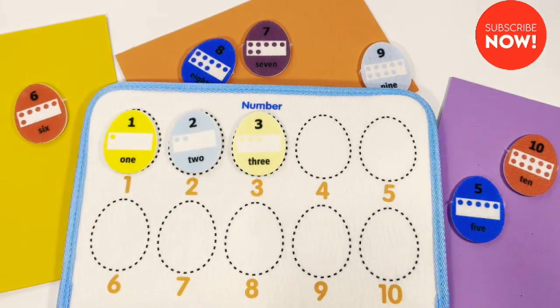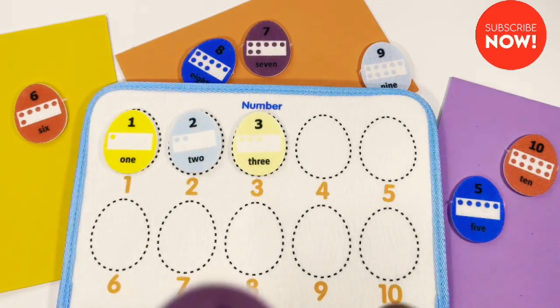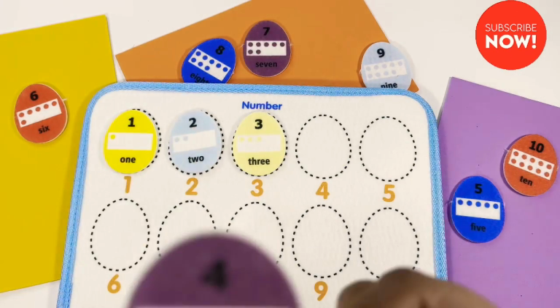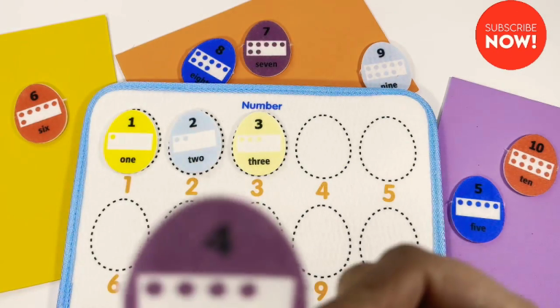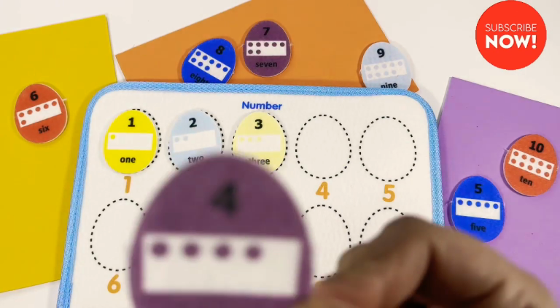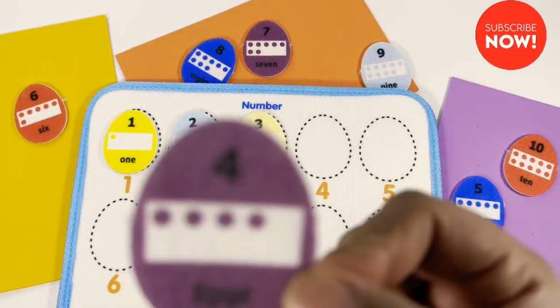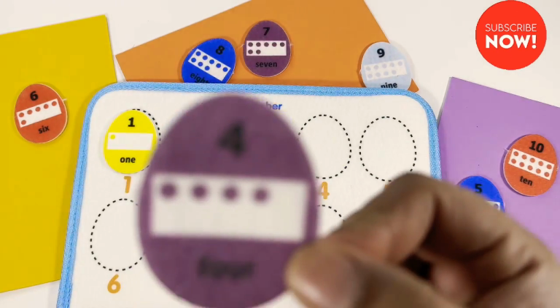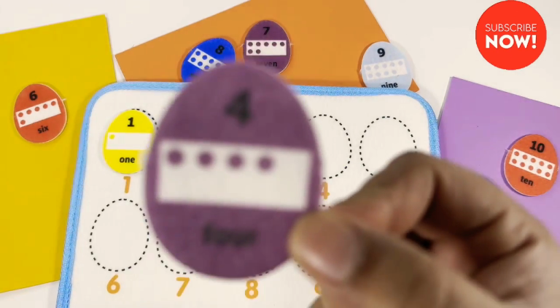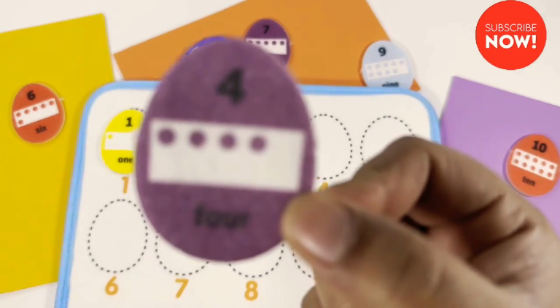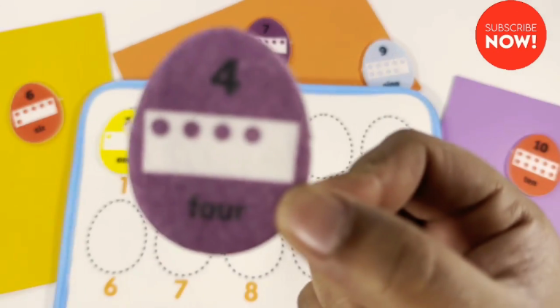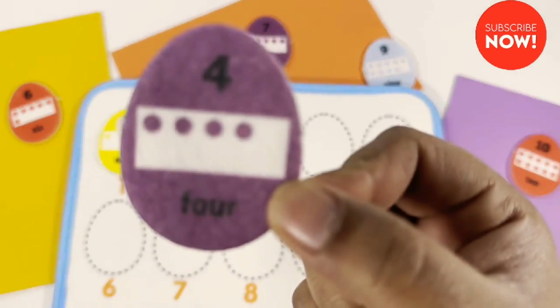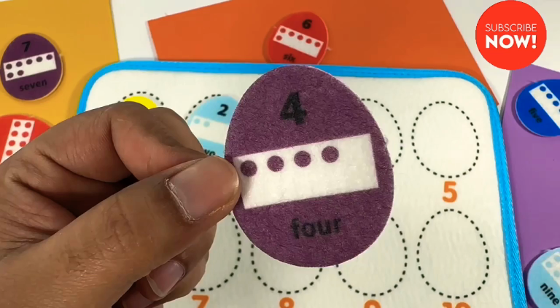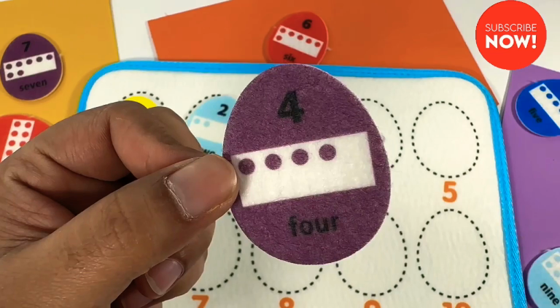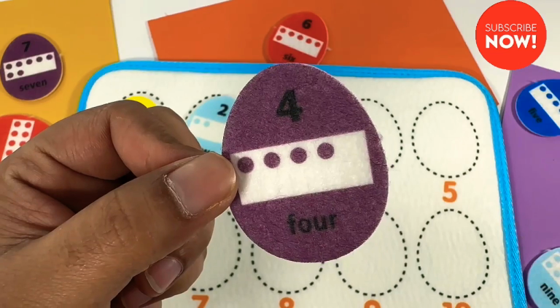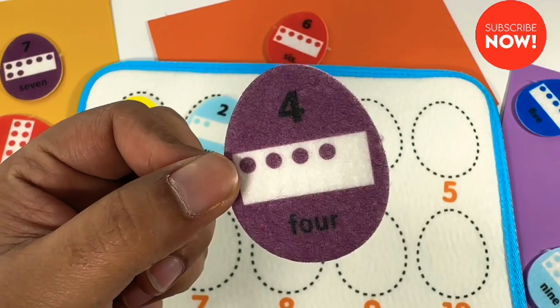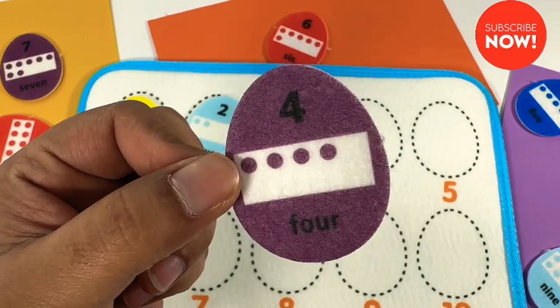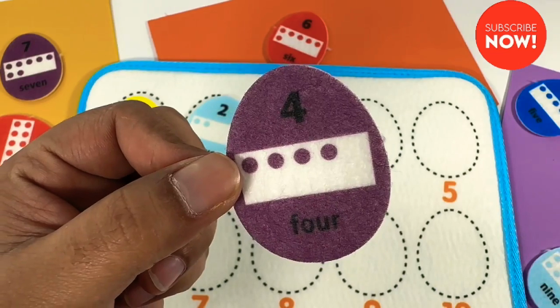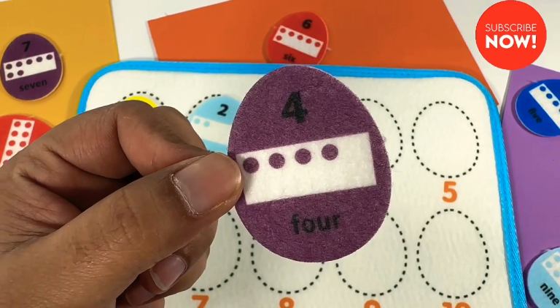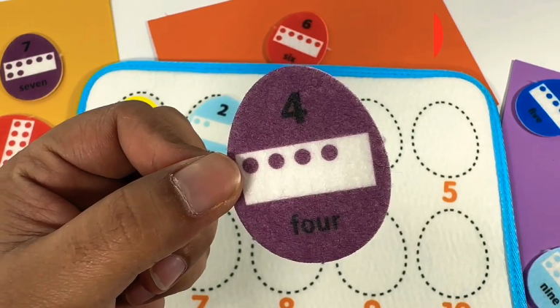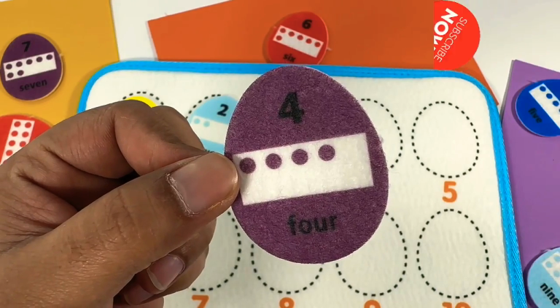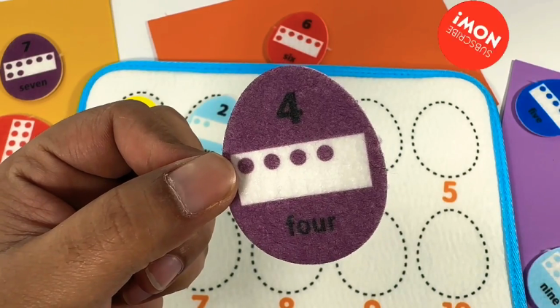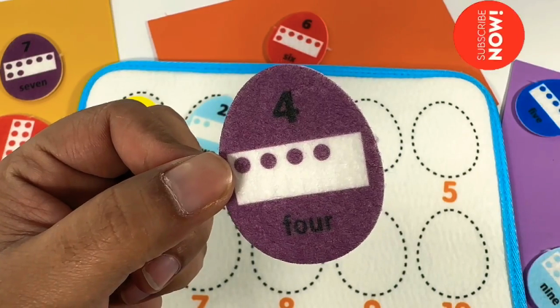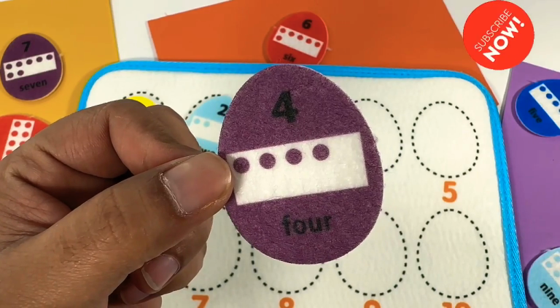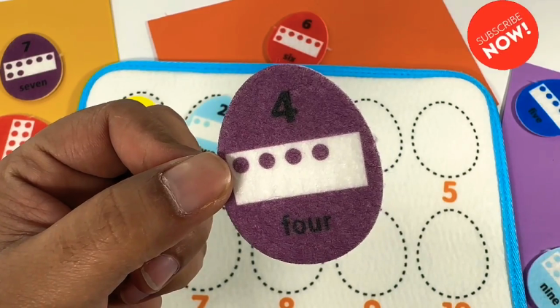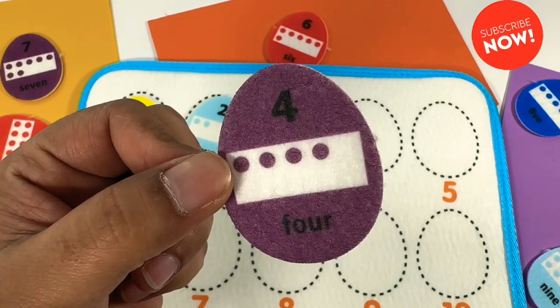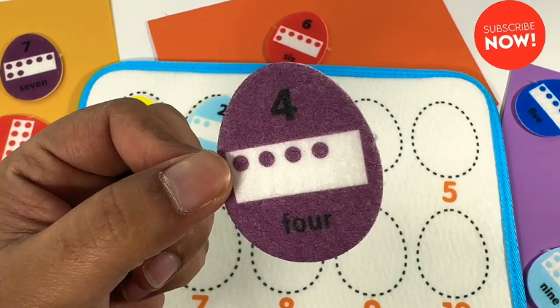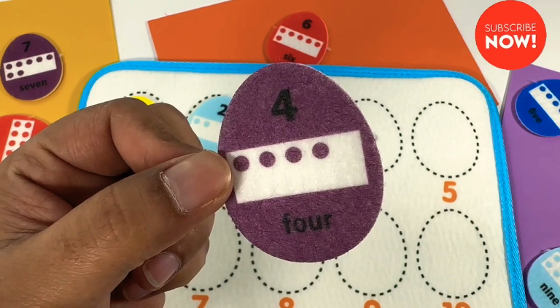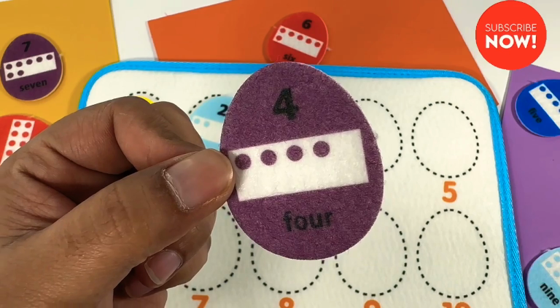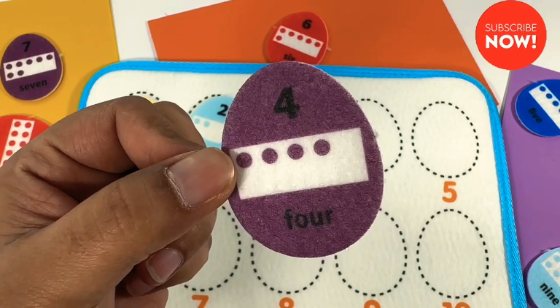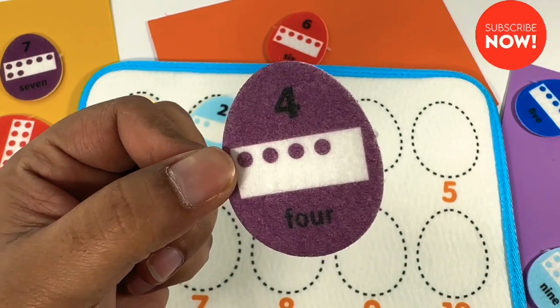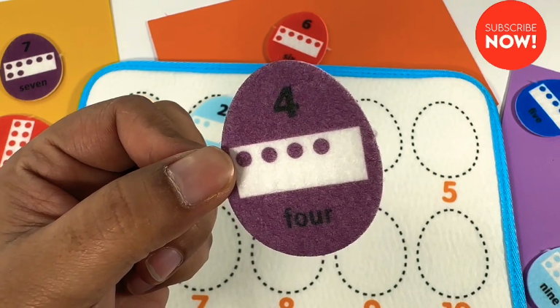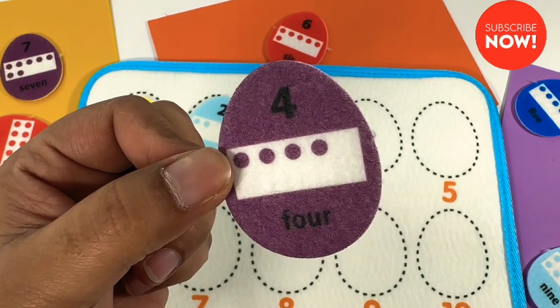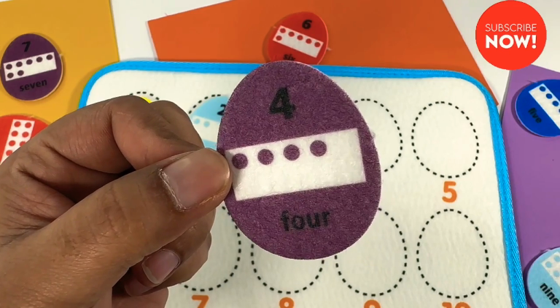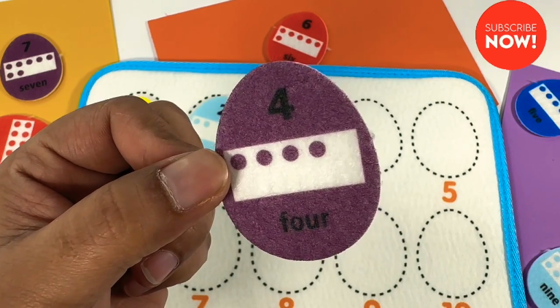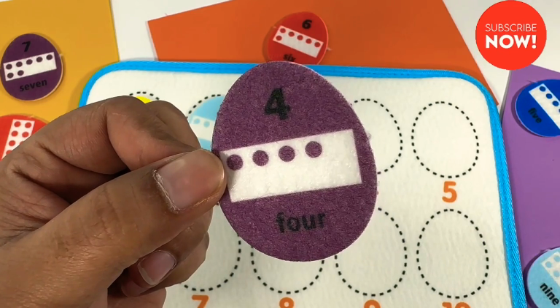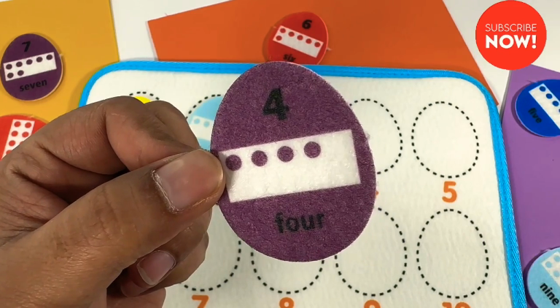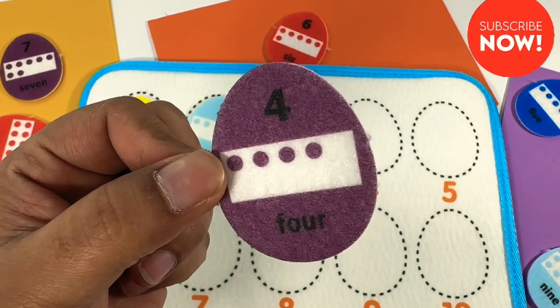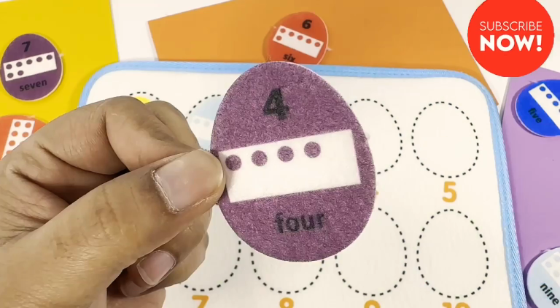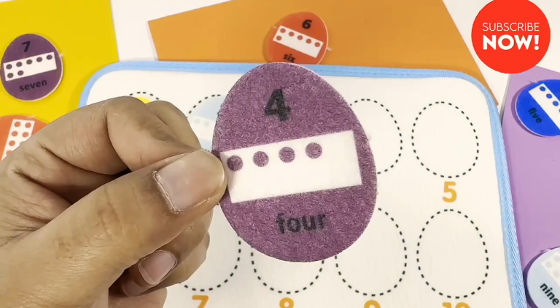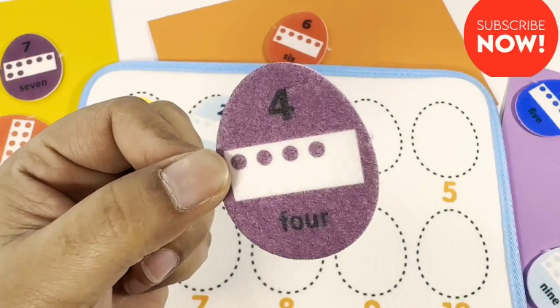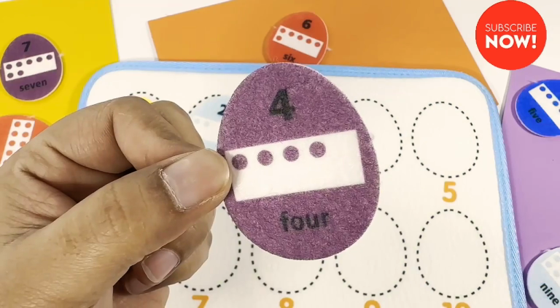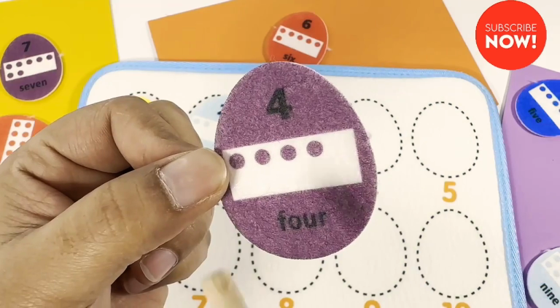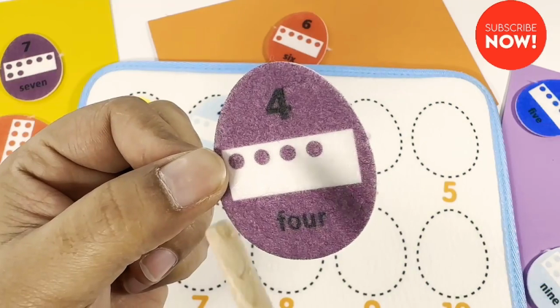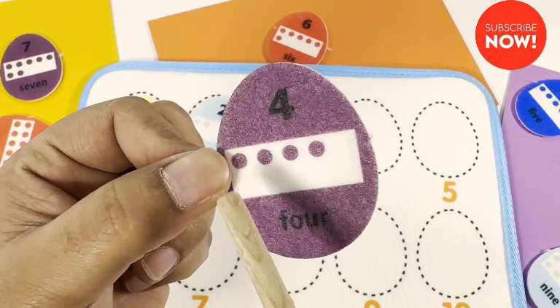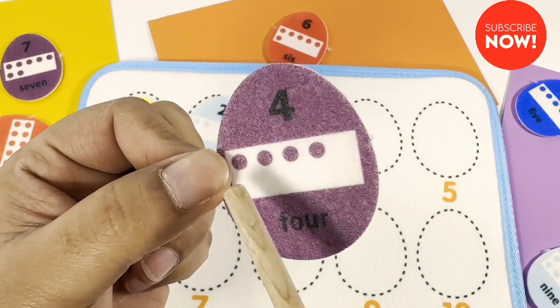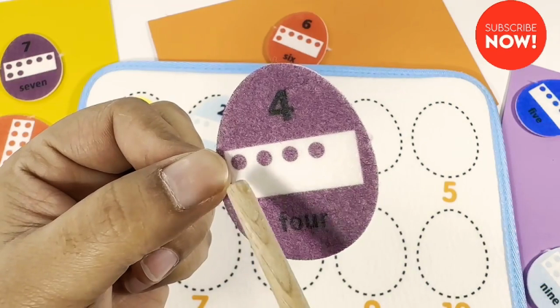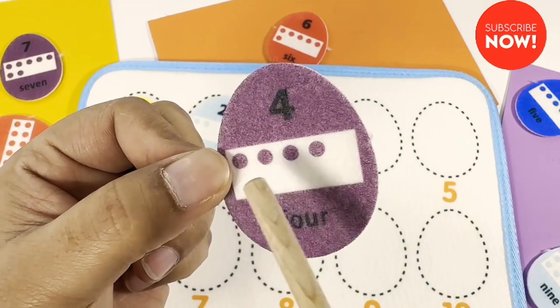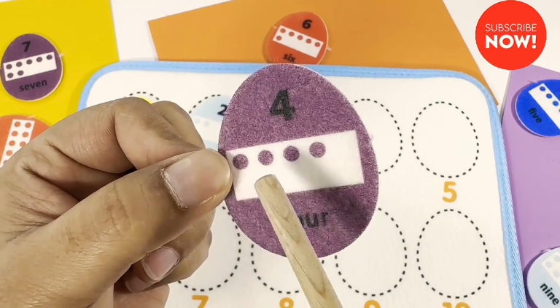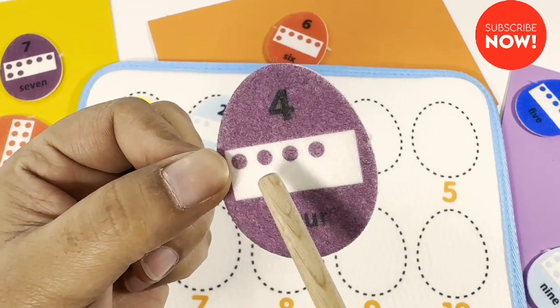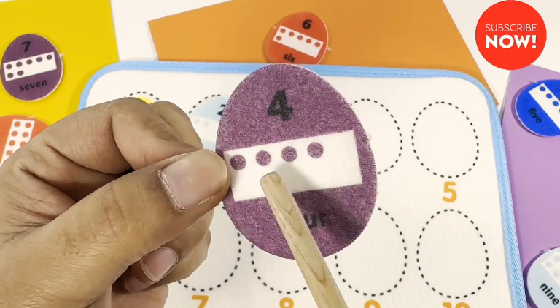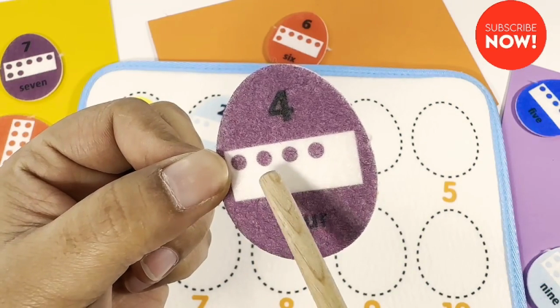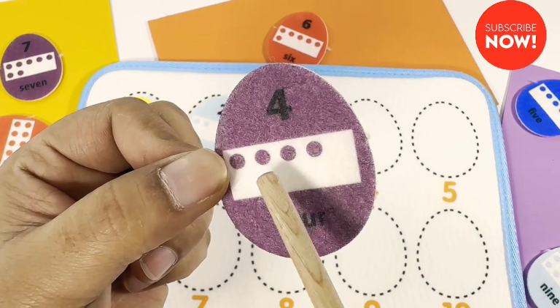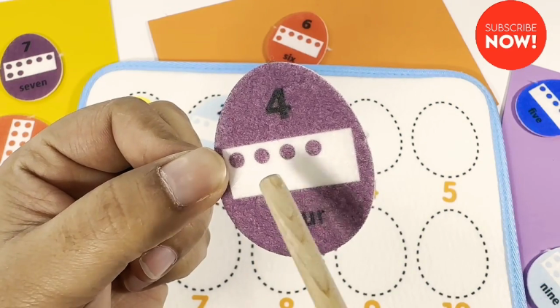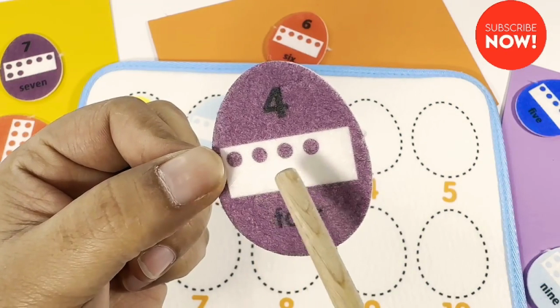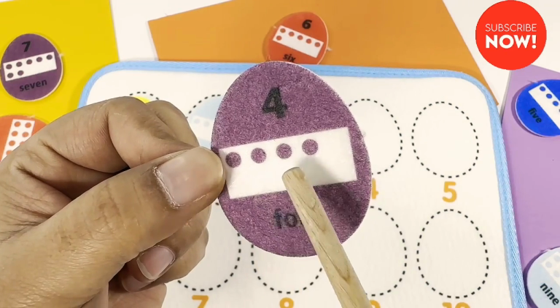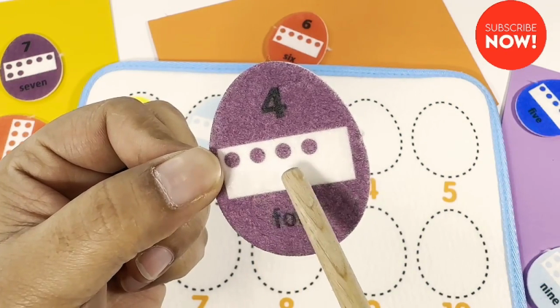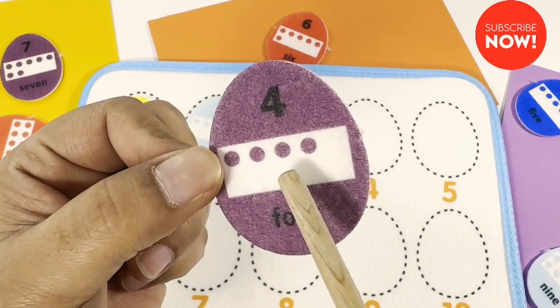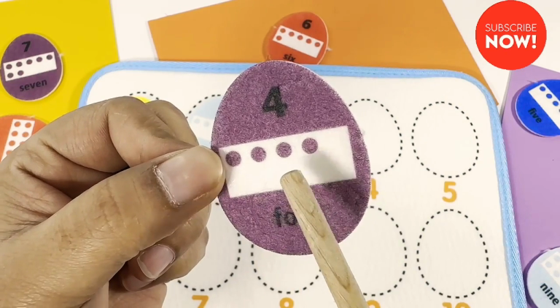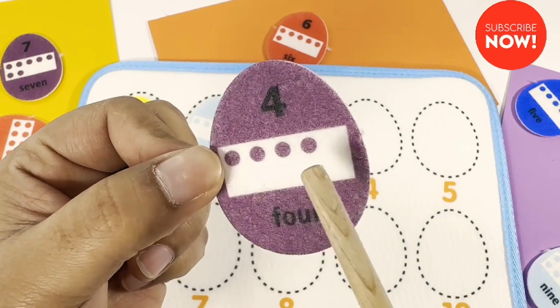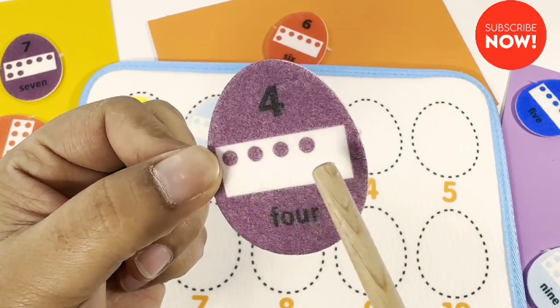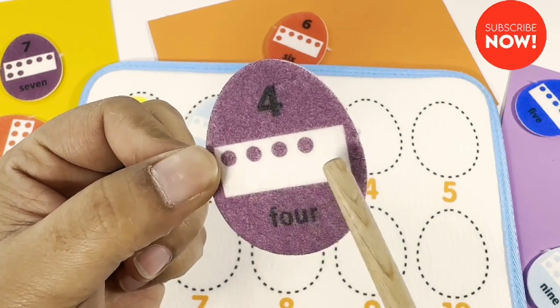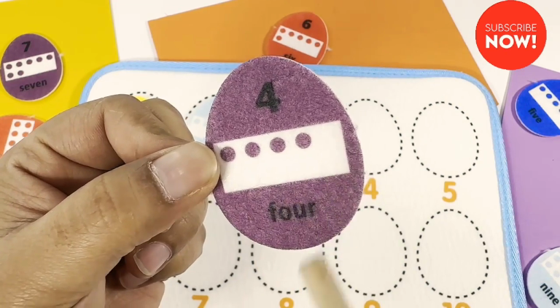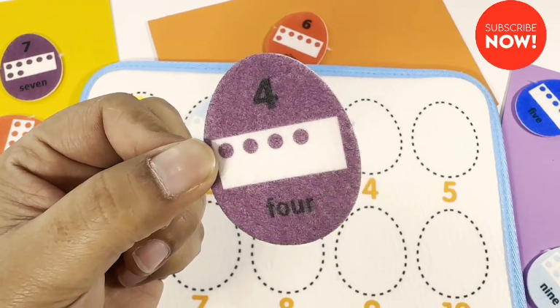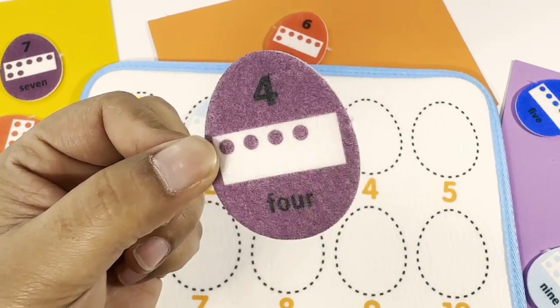Can you count the number of dots on this purple egg? One, two, three, four.